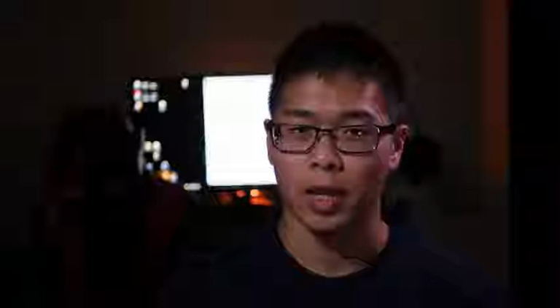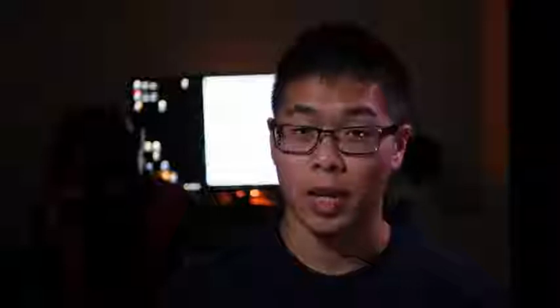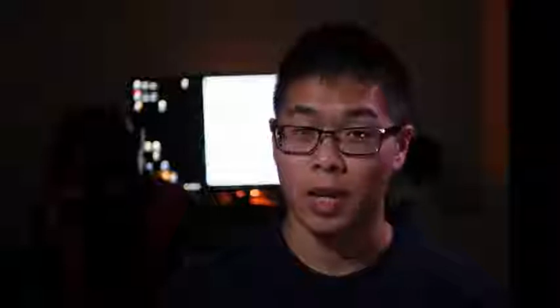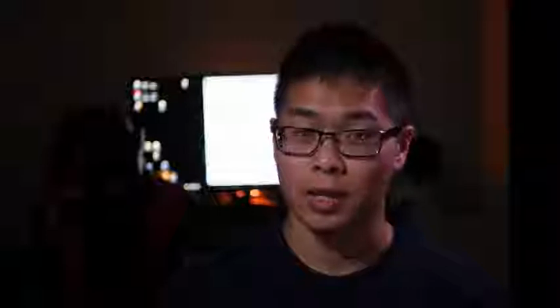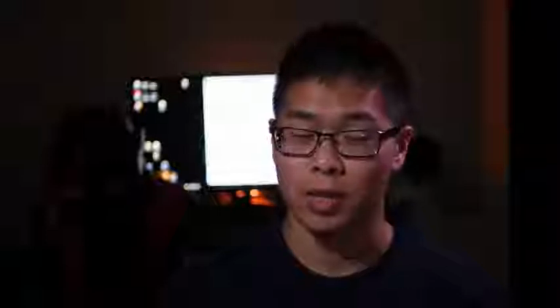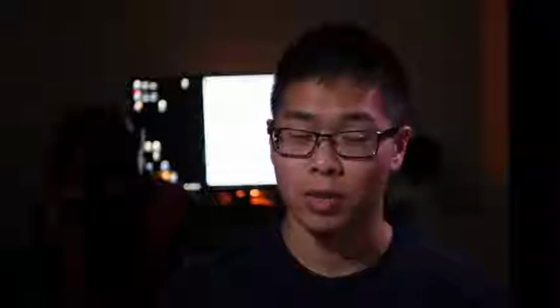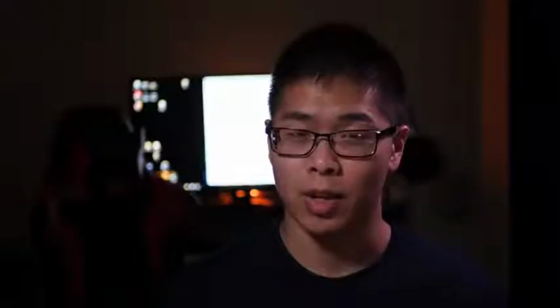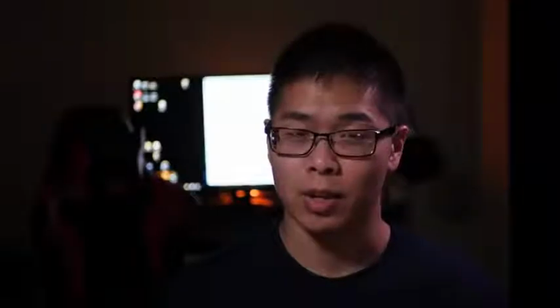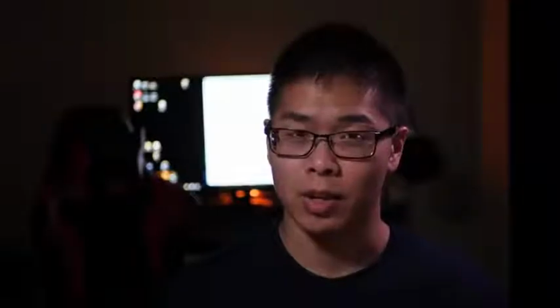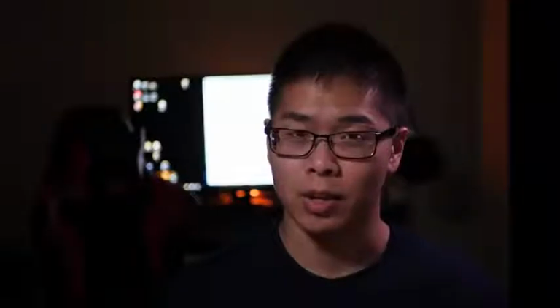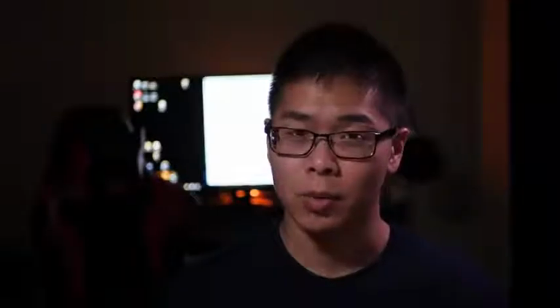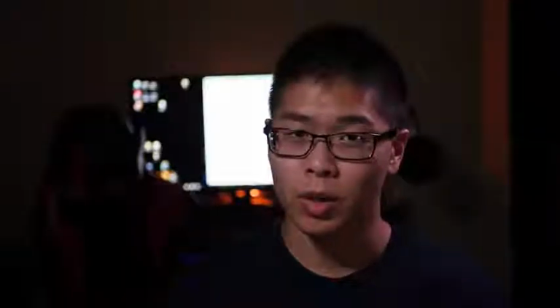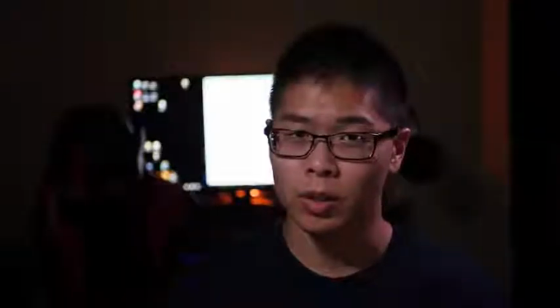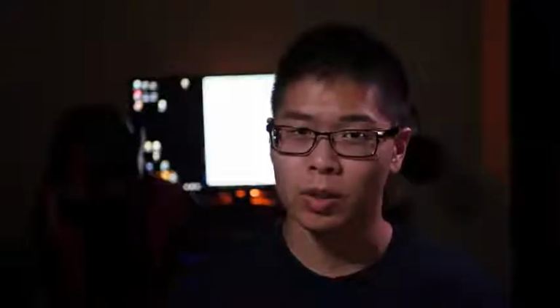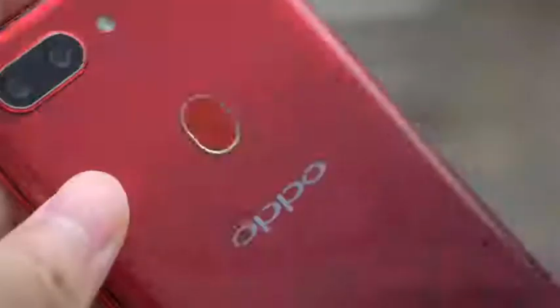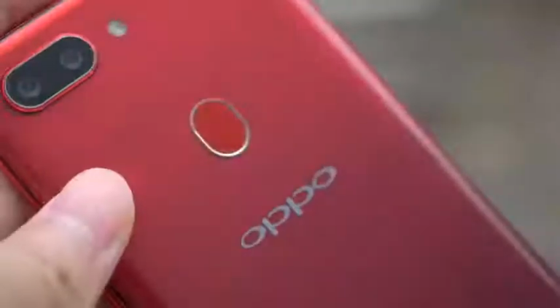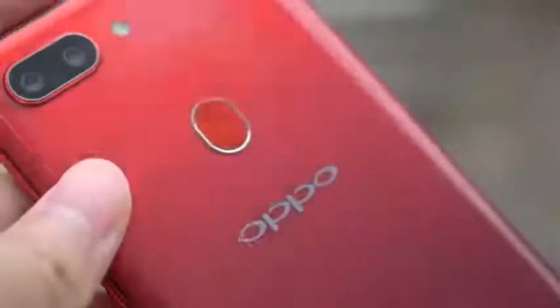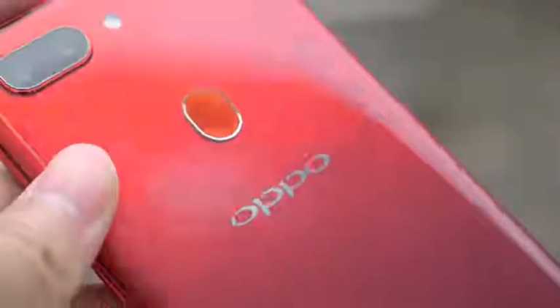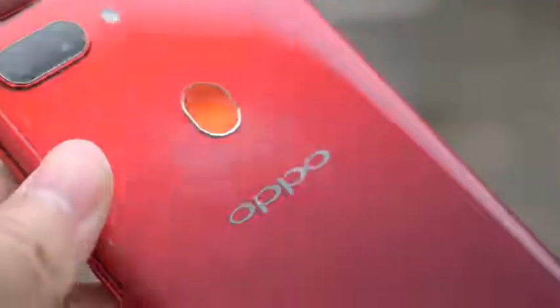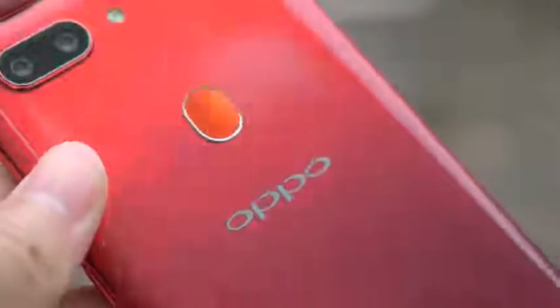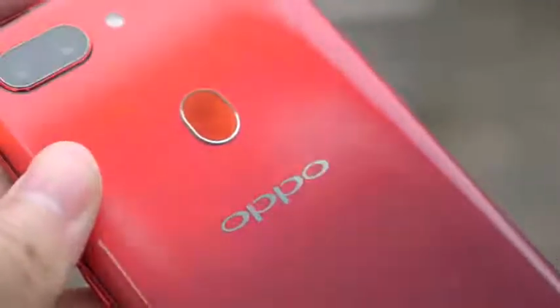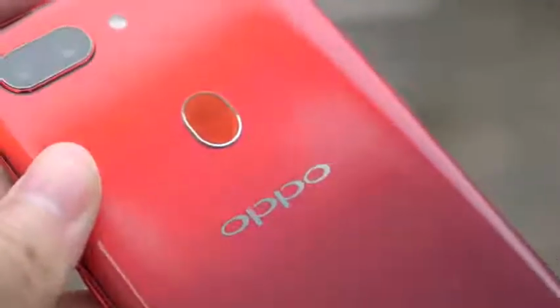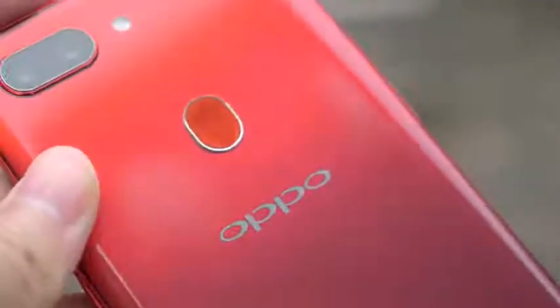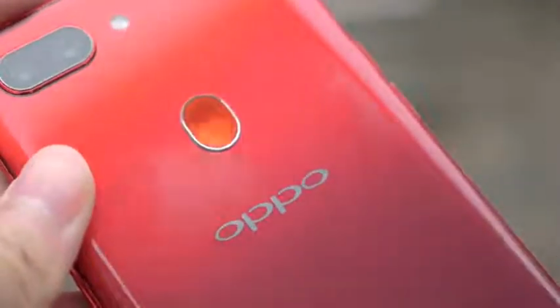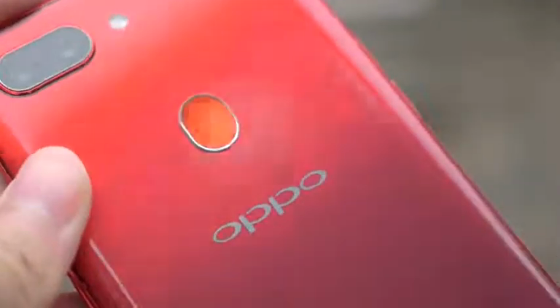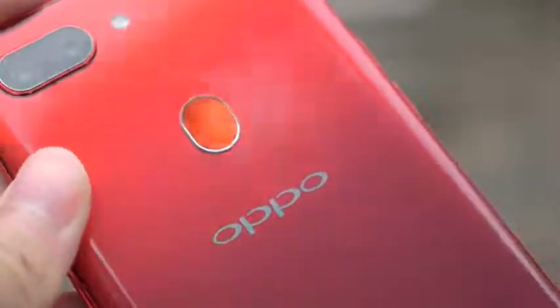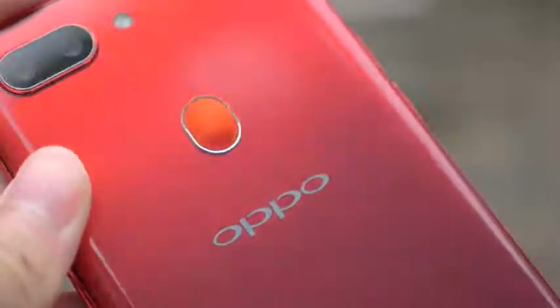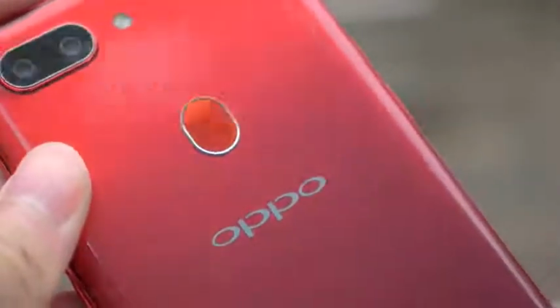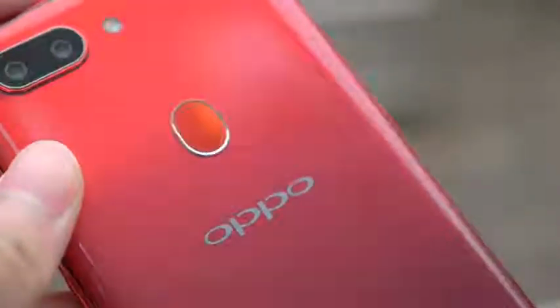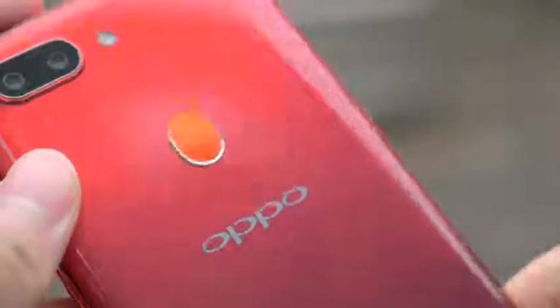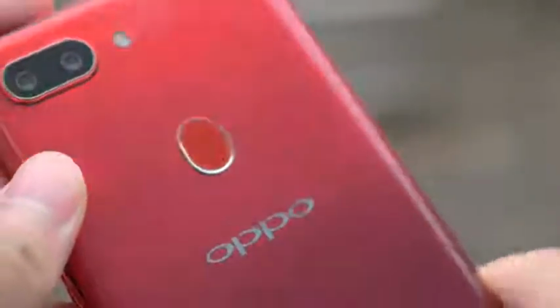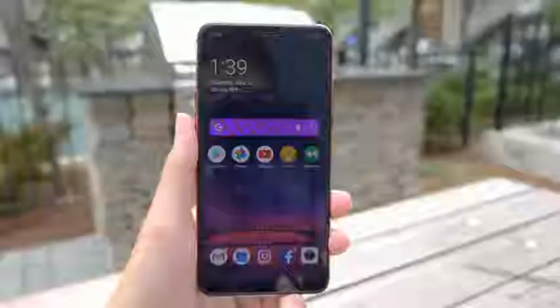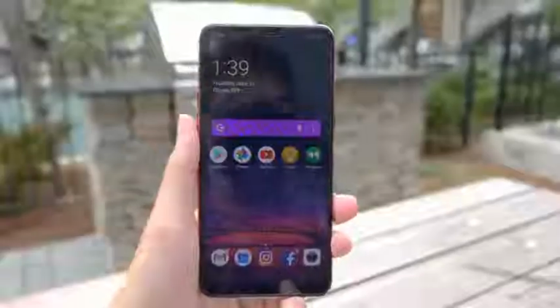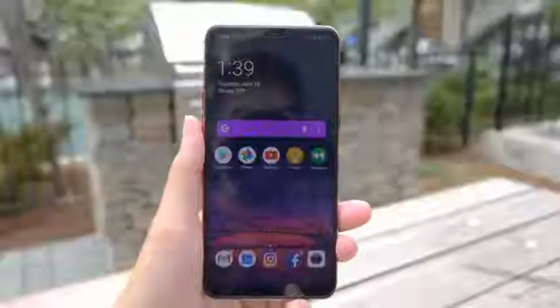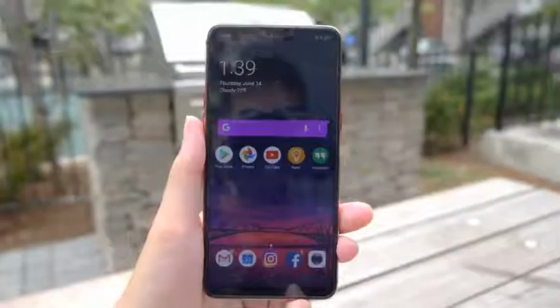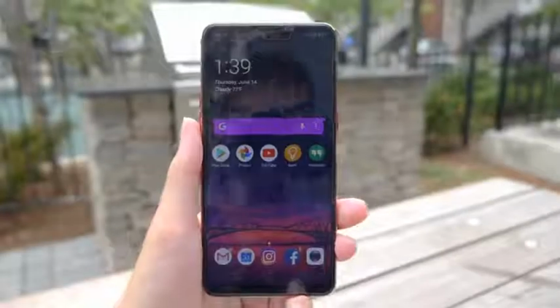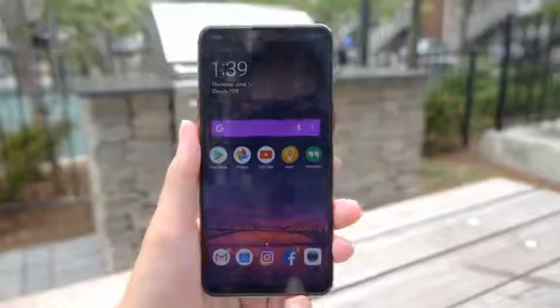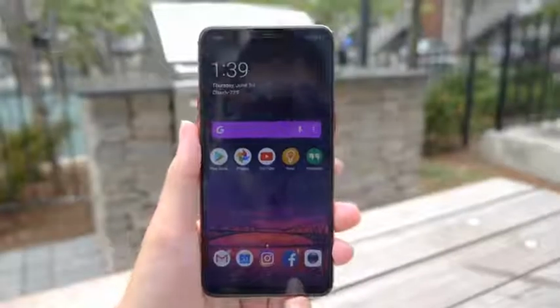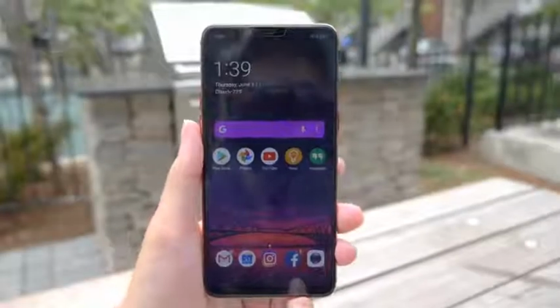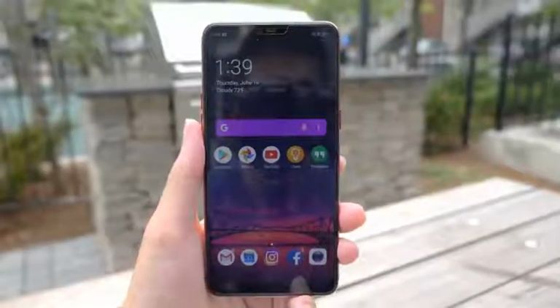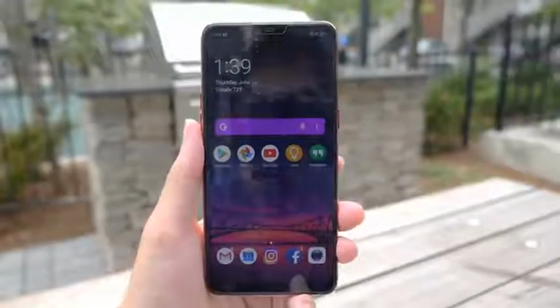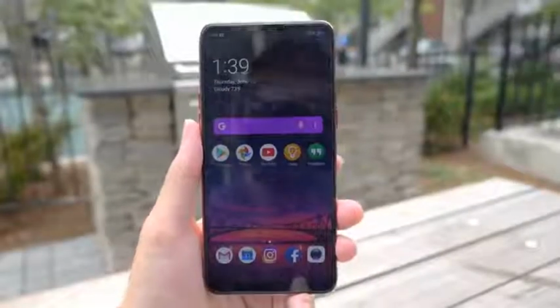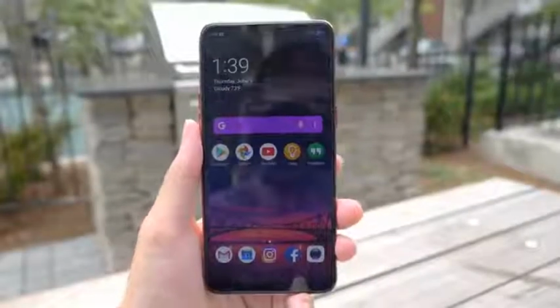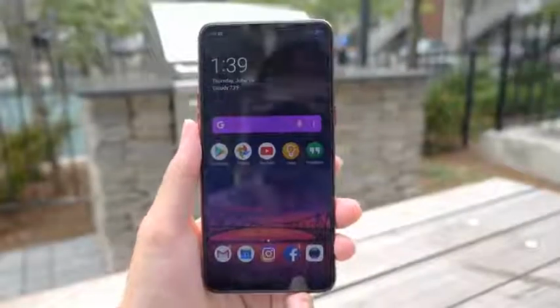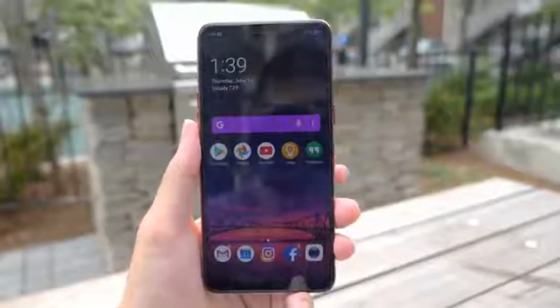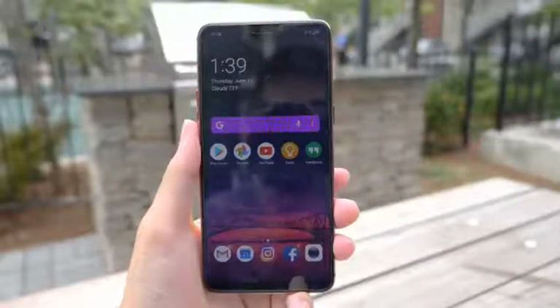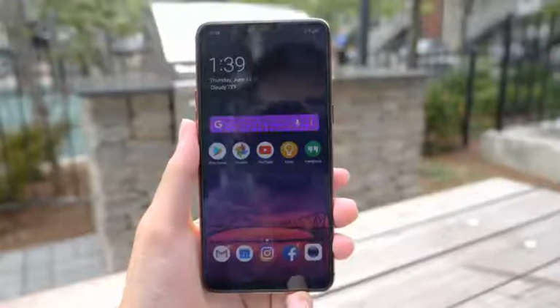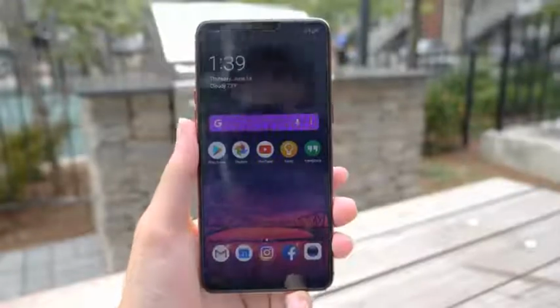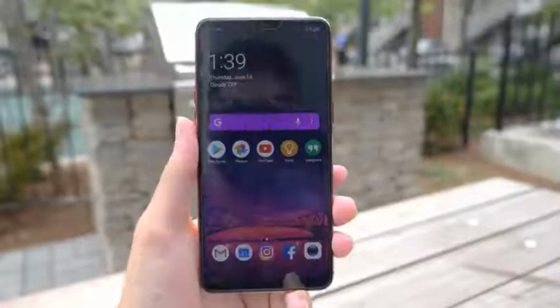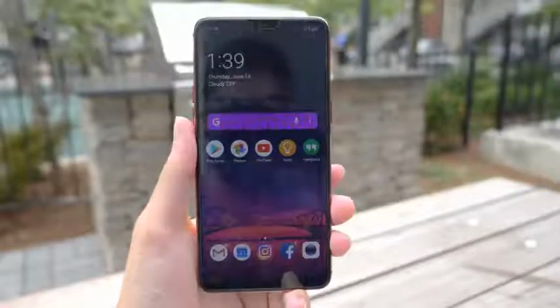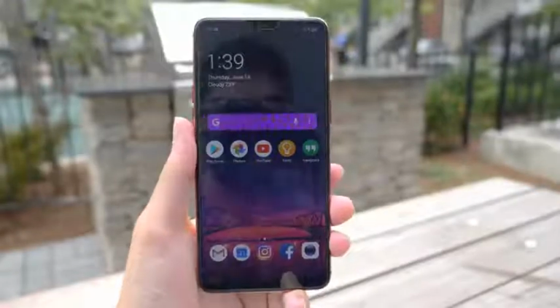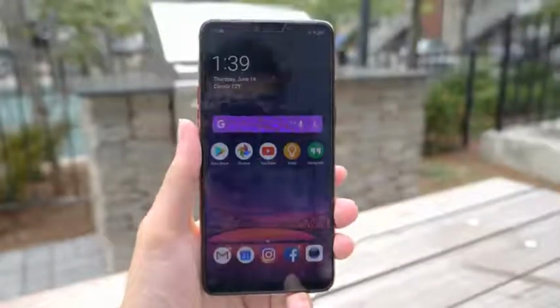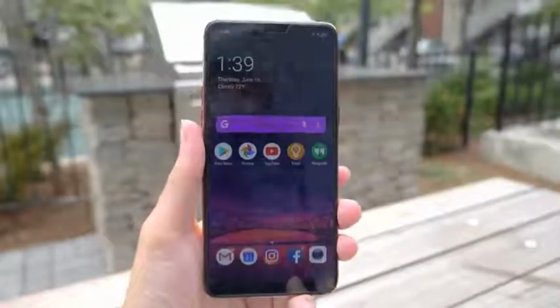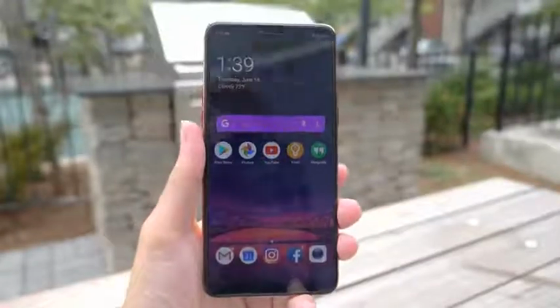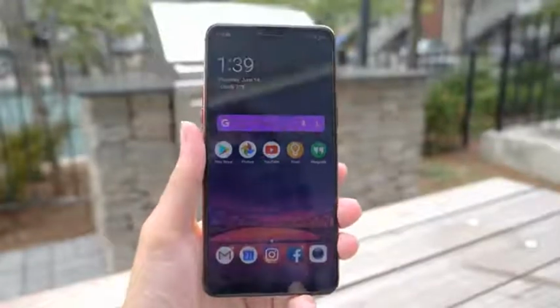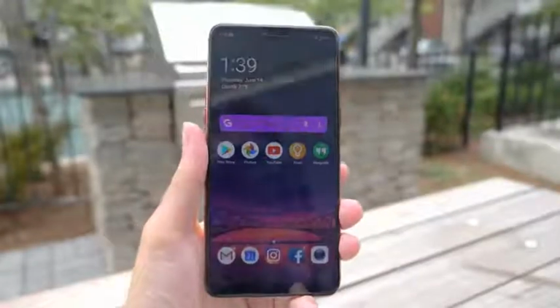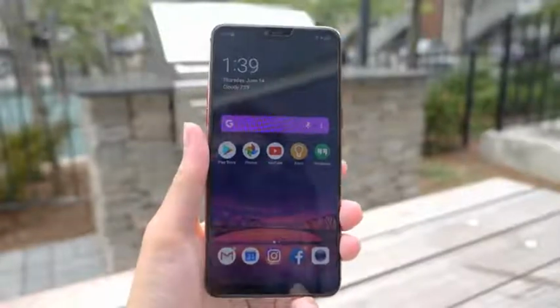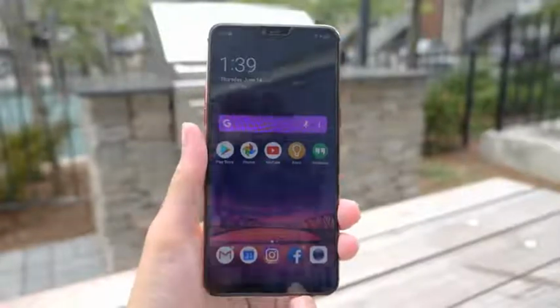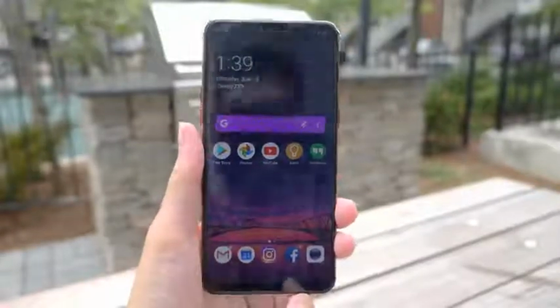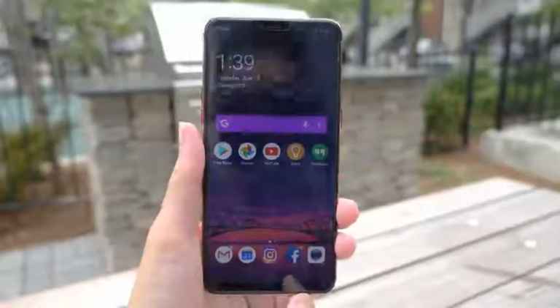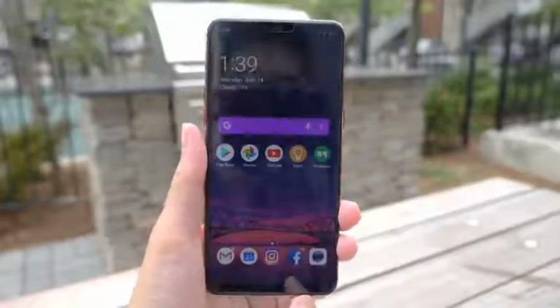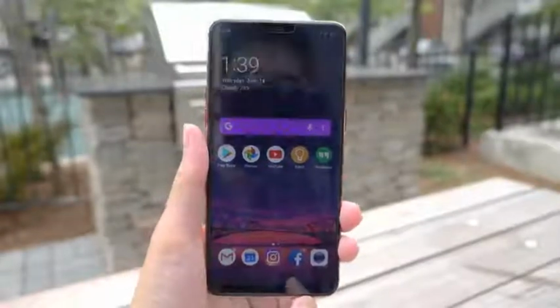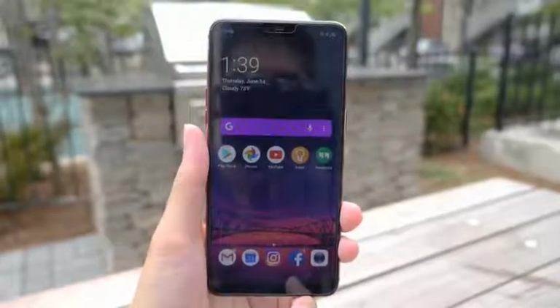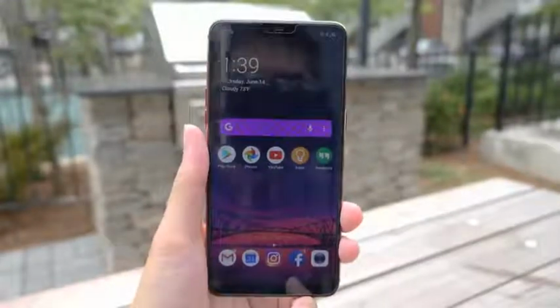Hey guys, Daniel here, and today we're going to talk about the Oppo R15 Pro. Now this phone goes about $520 USD, so it's a mid-tier phone.